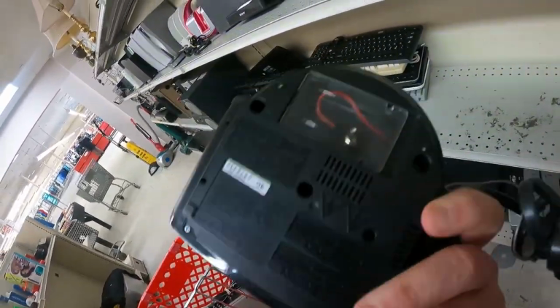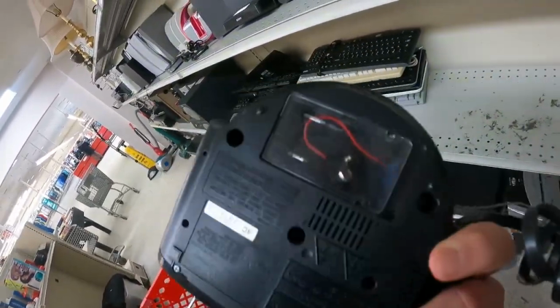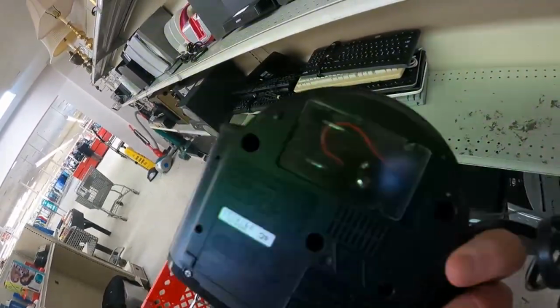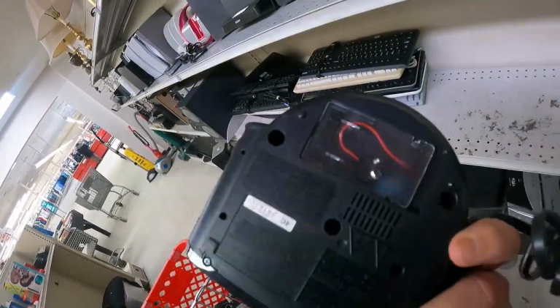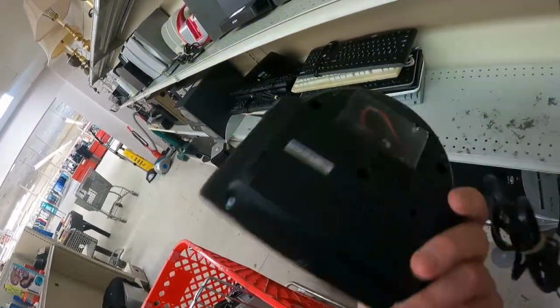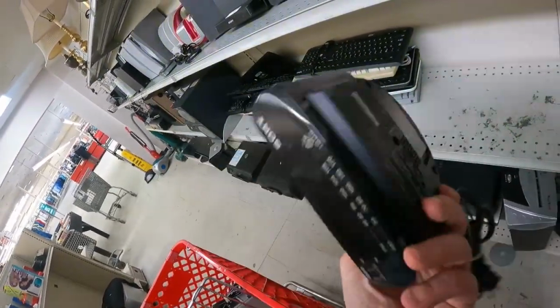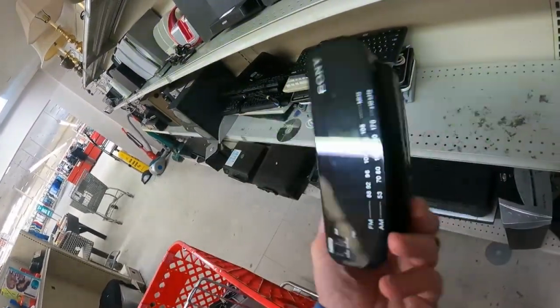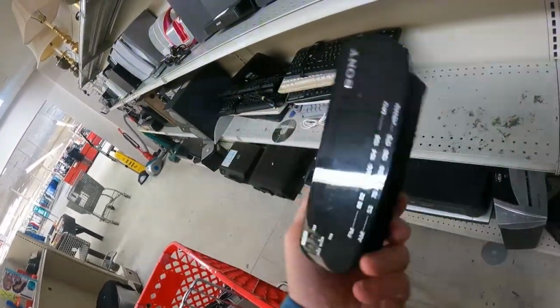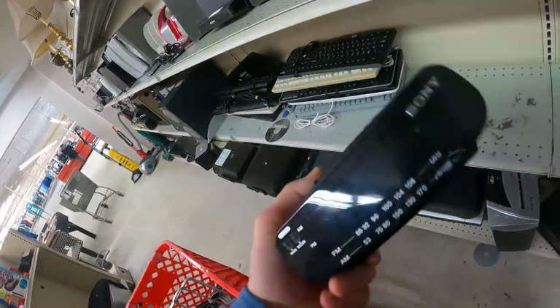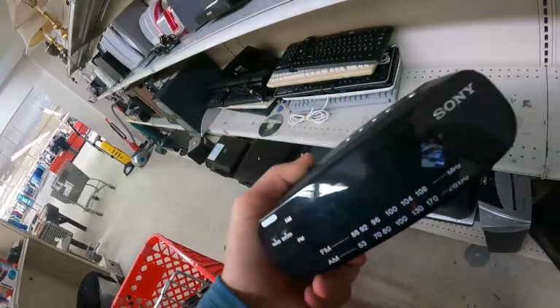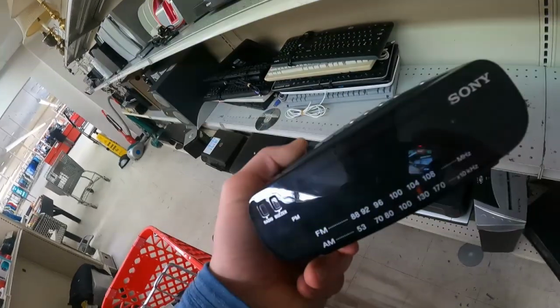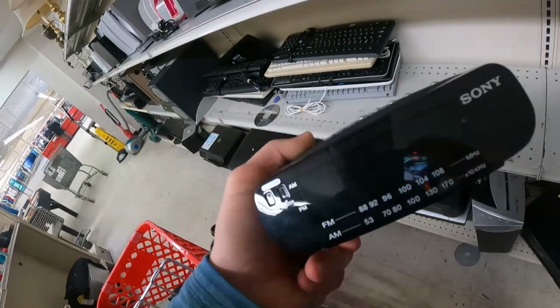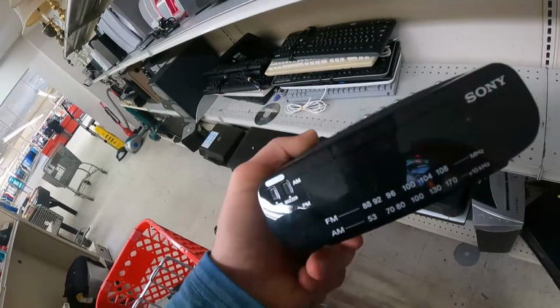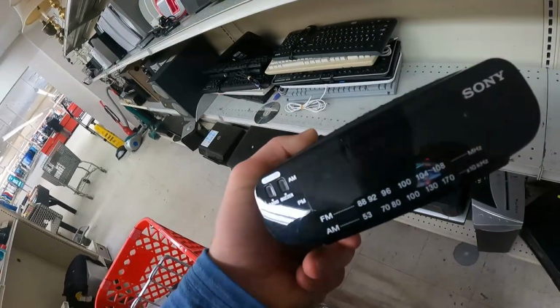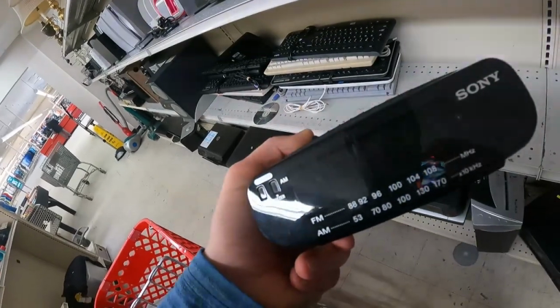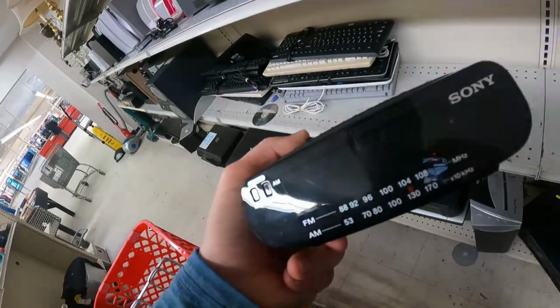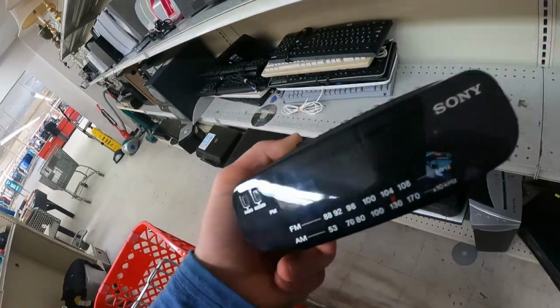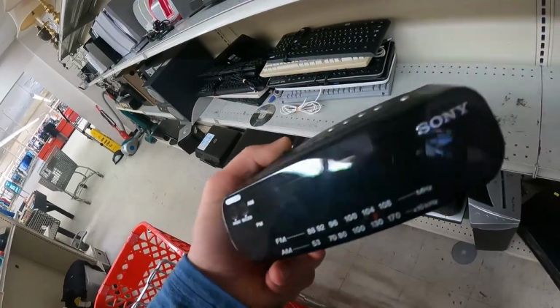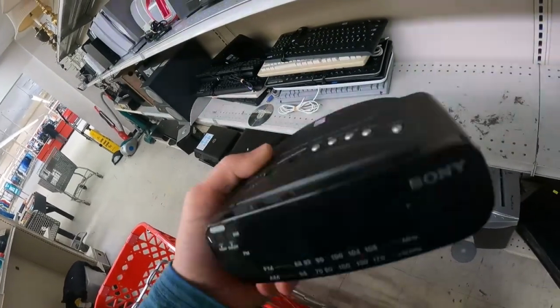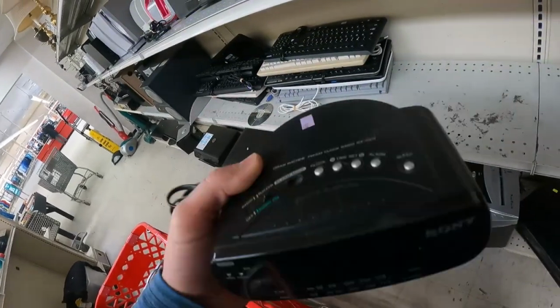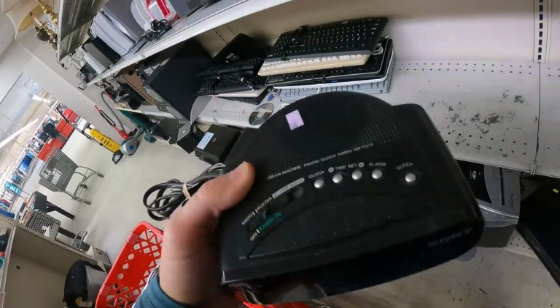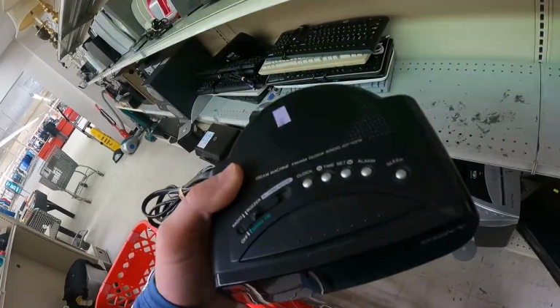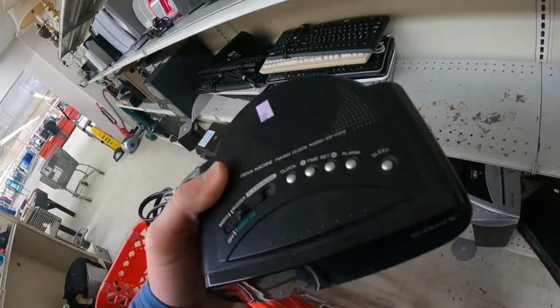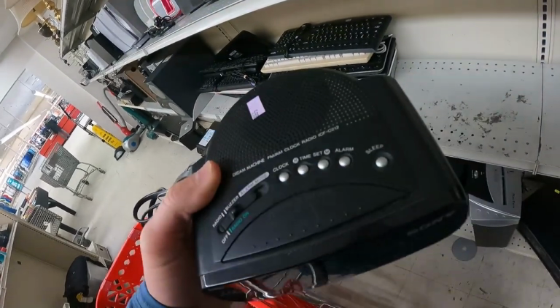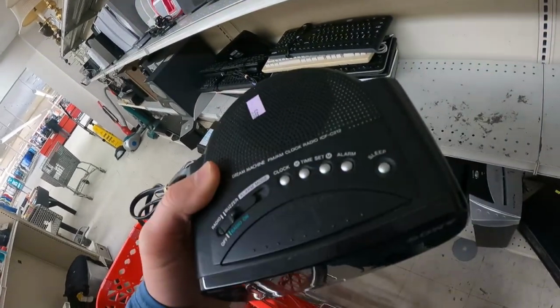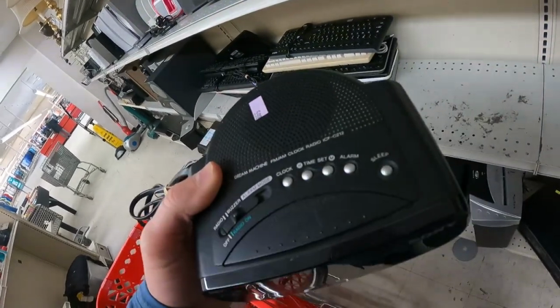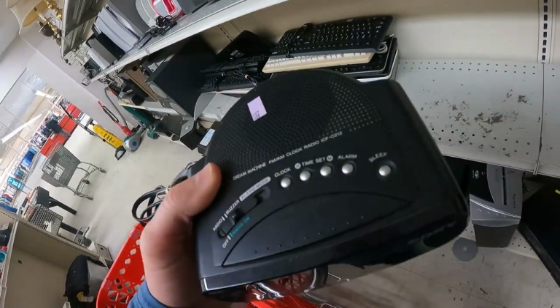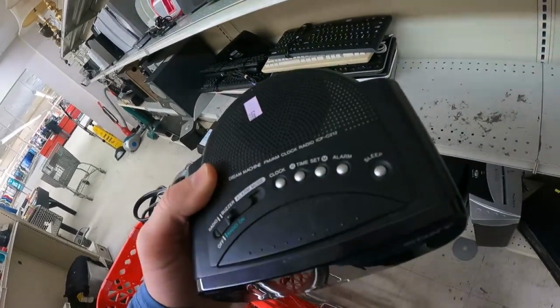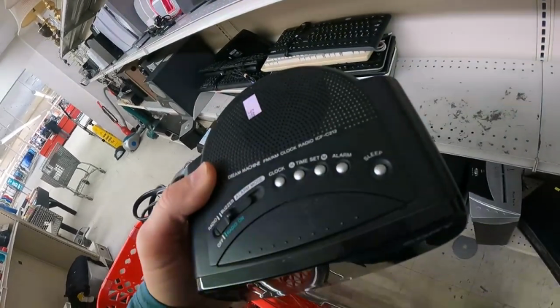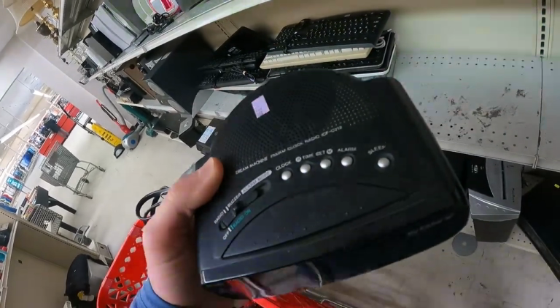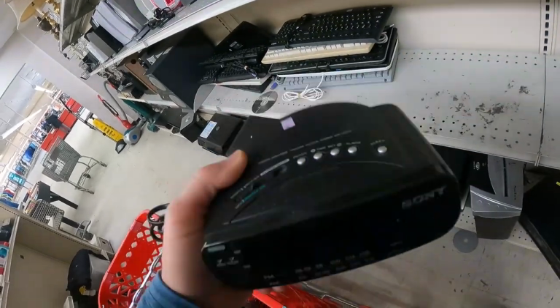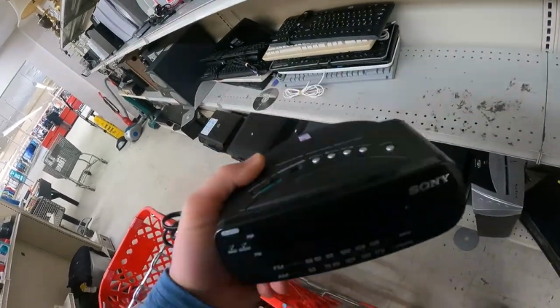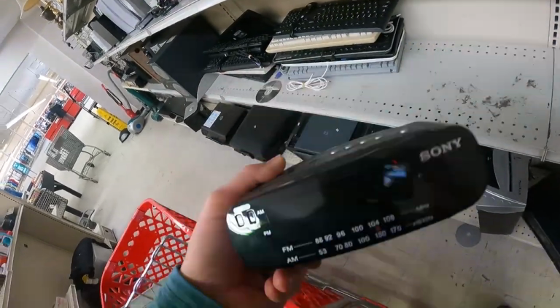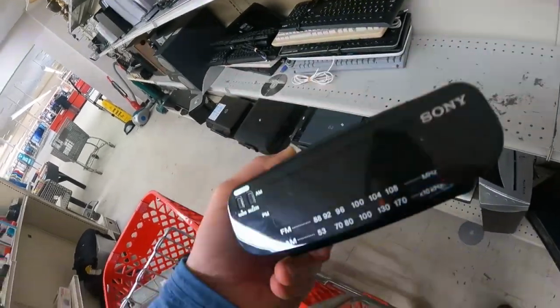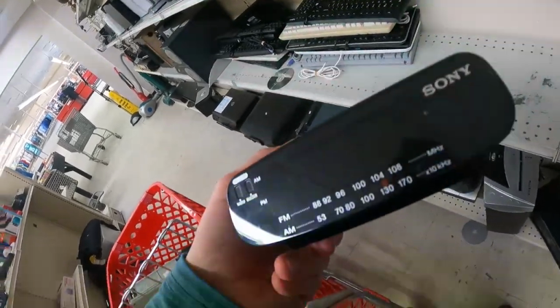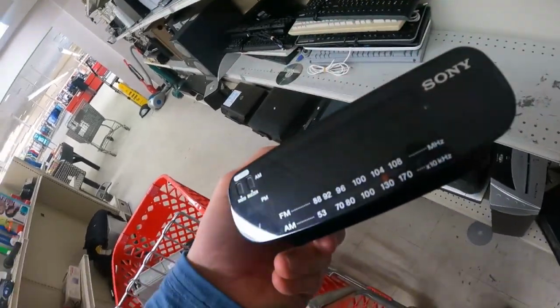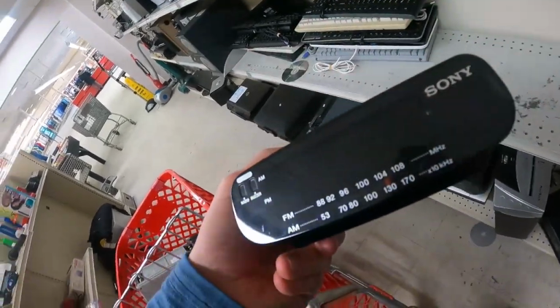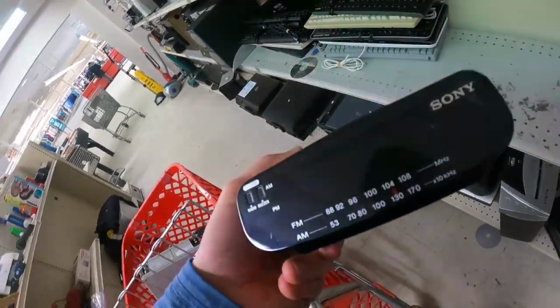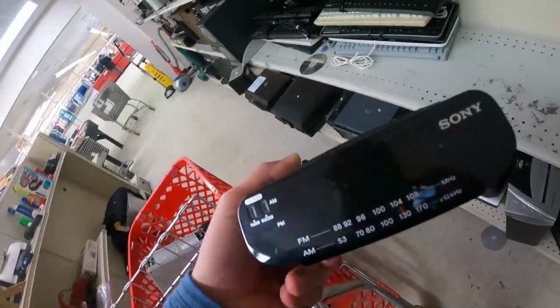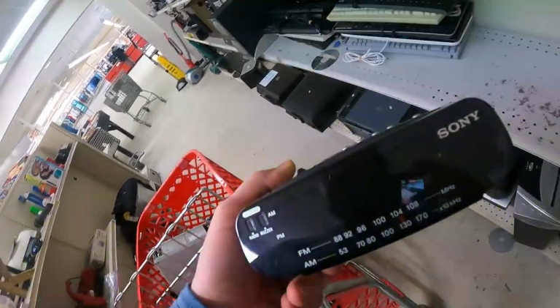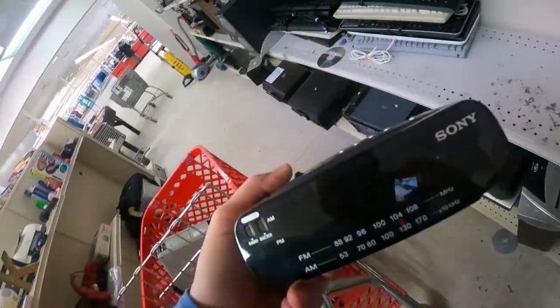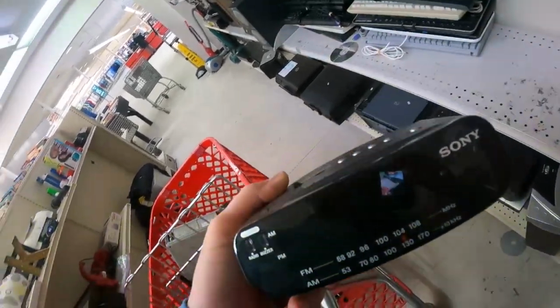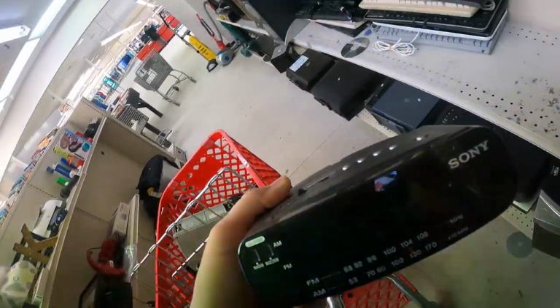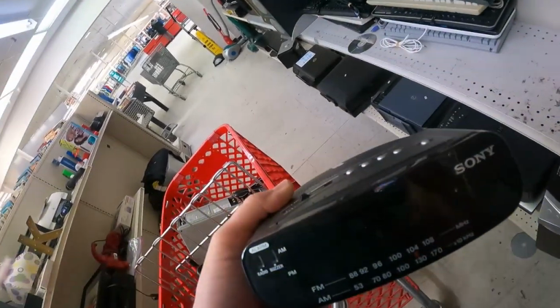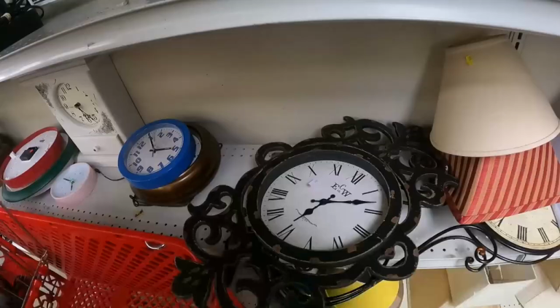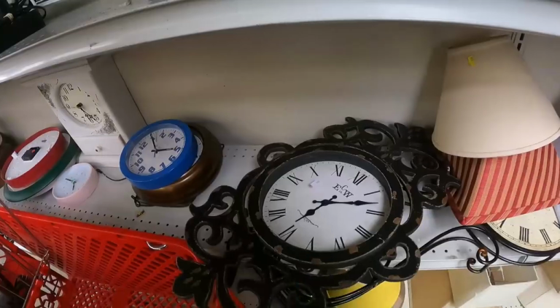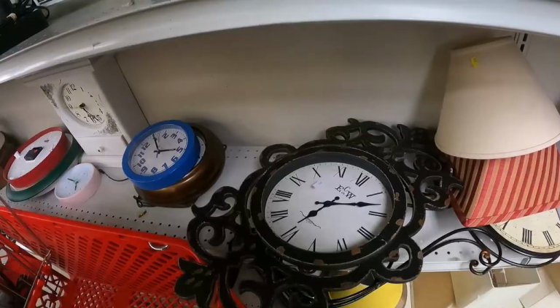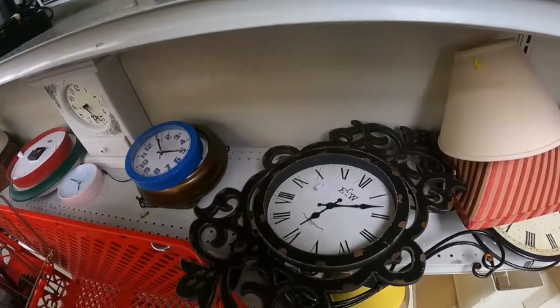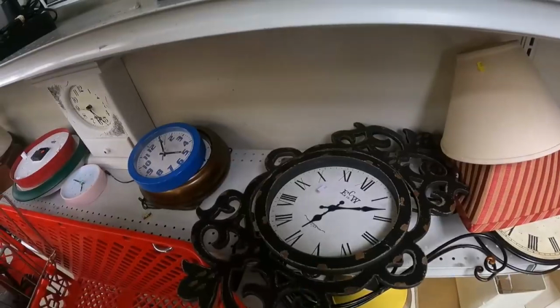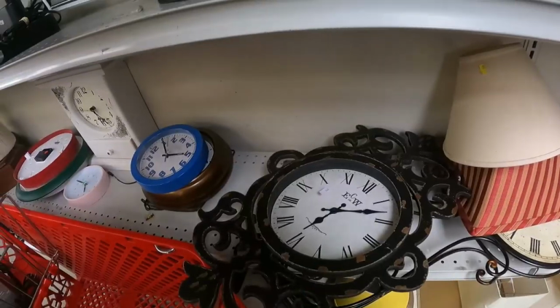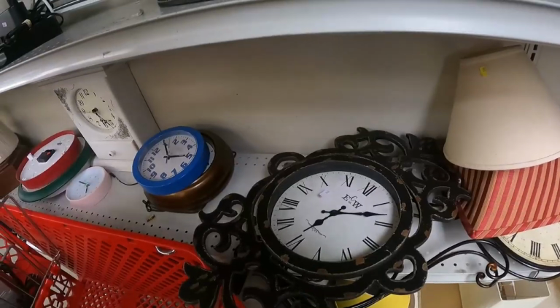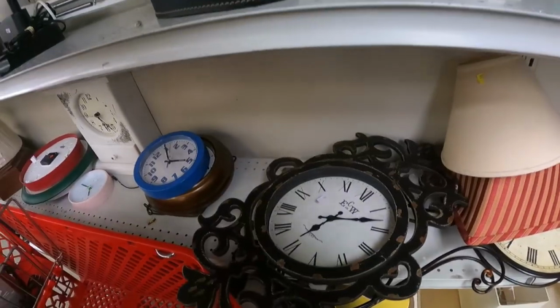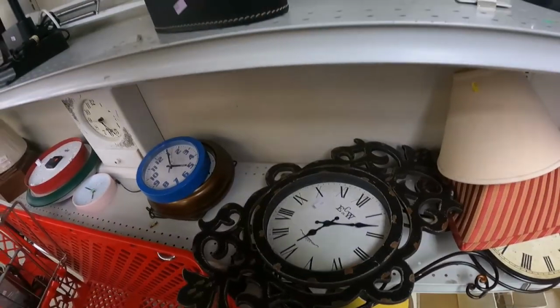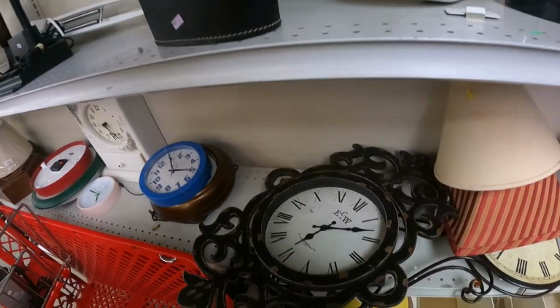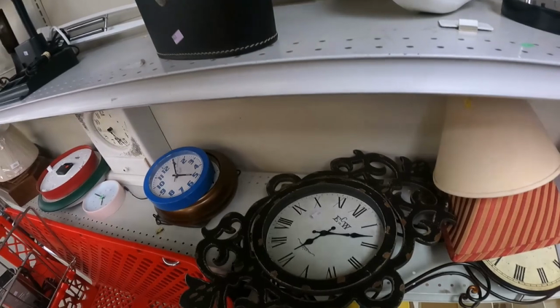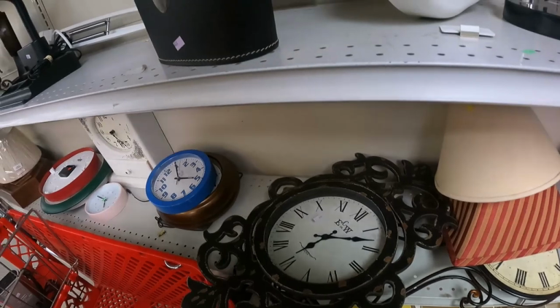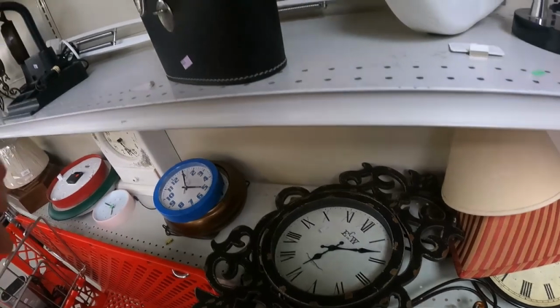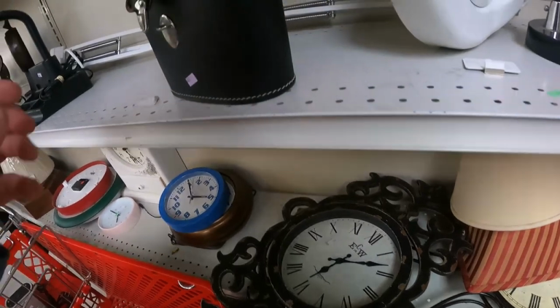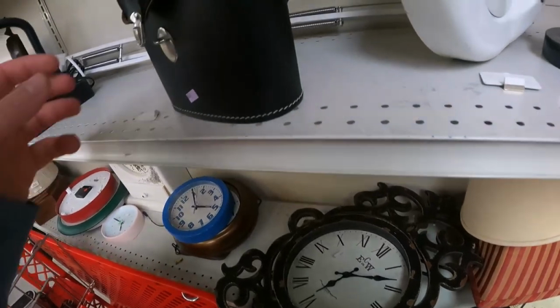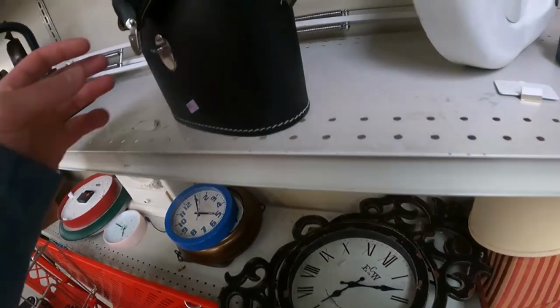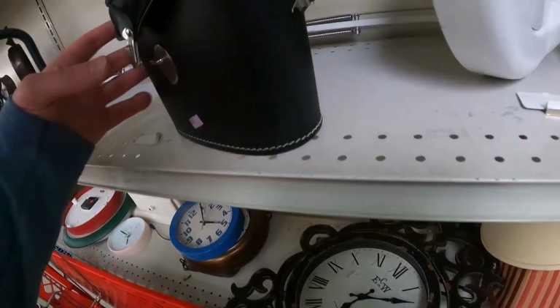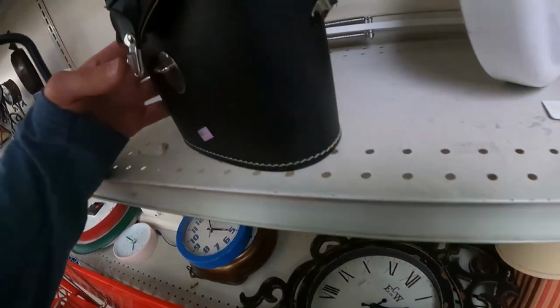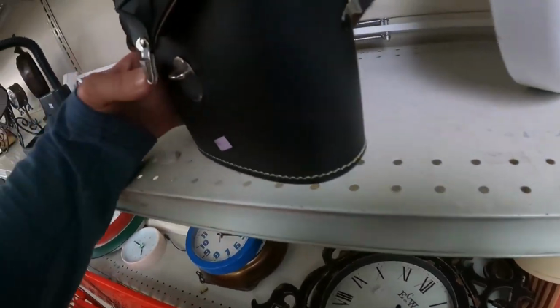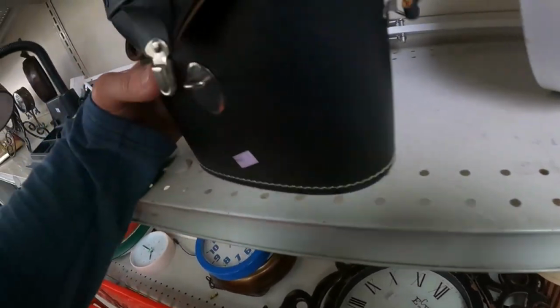Here's a Sony alarm clock. I buy these for $3 to $6. I've already got inventory, so I'm not gonna keep it.